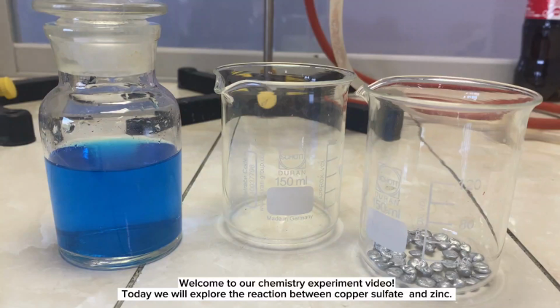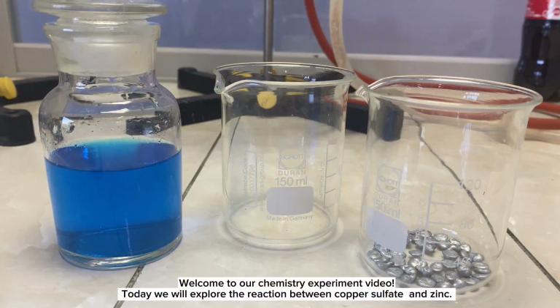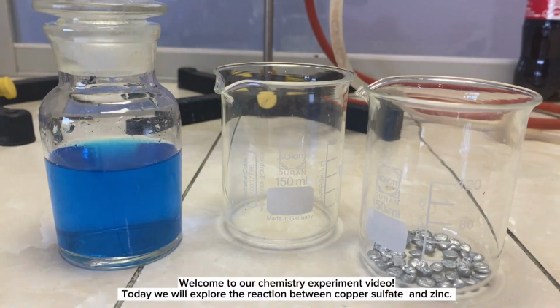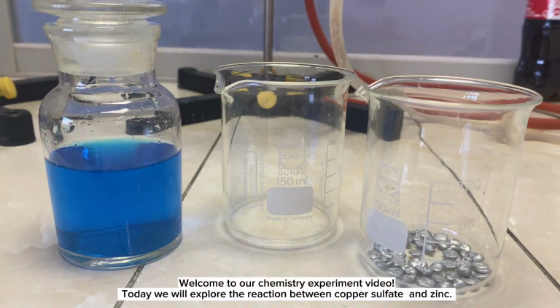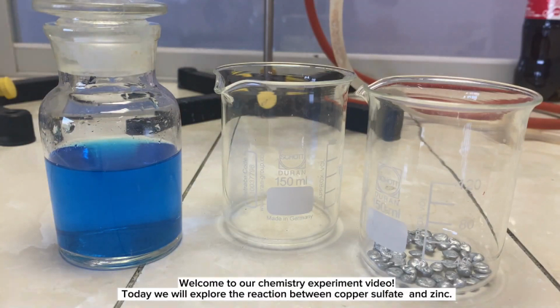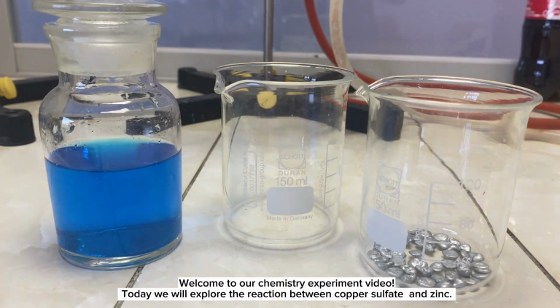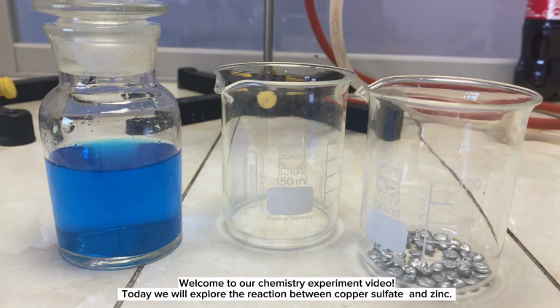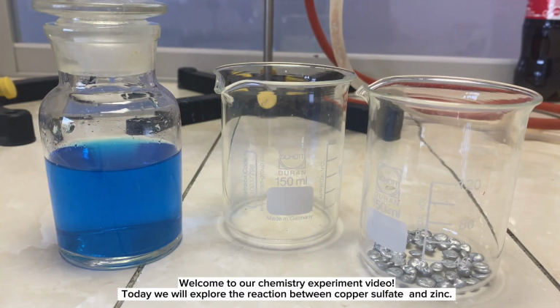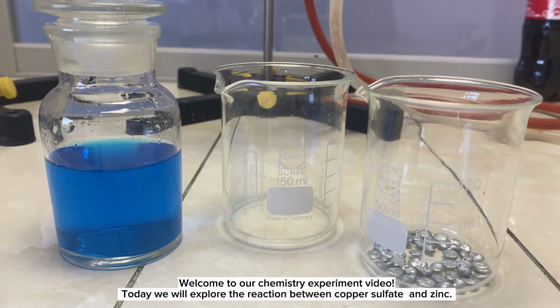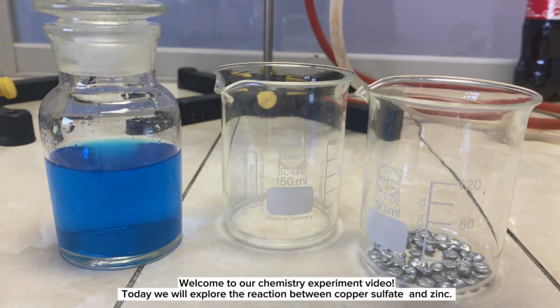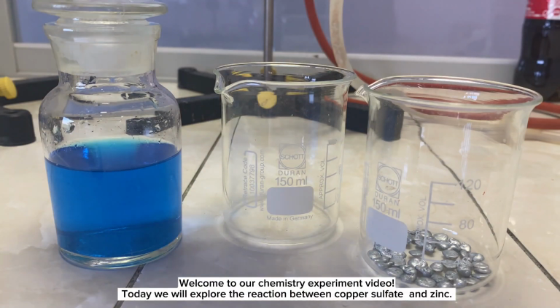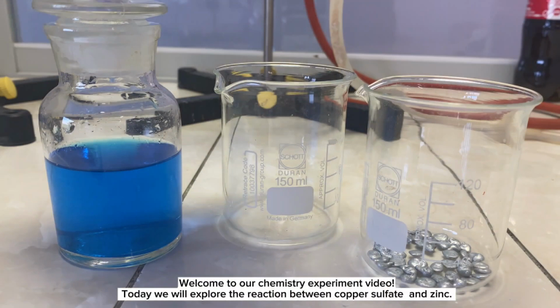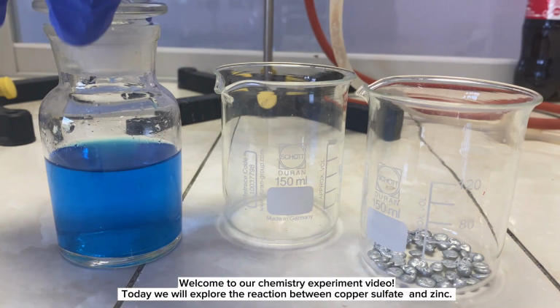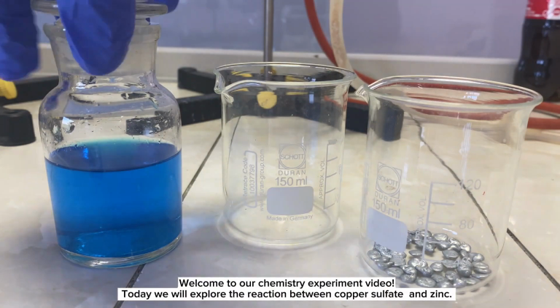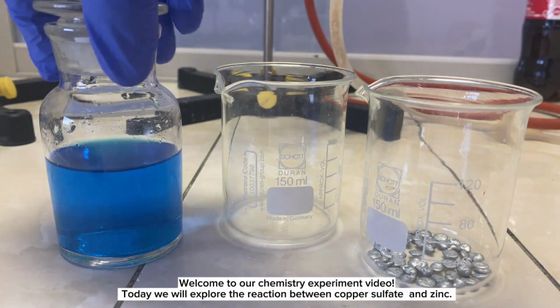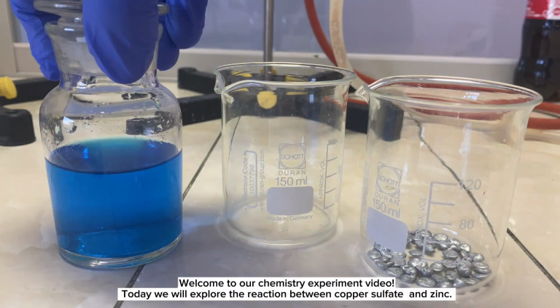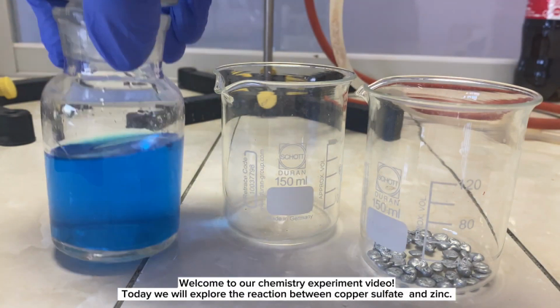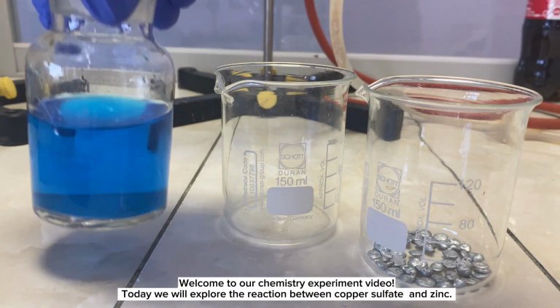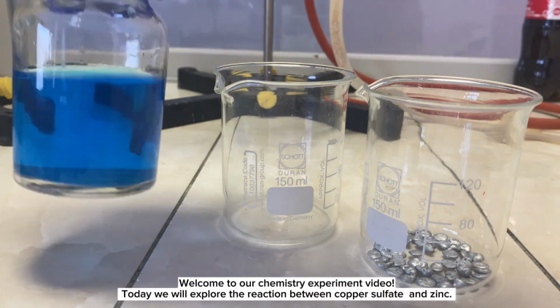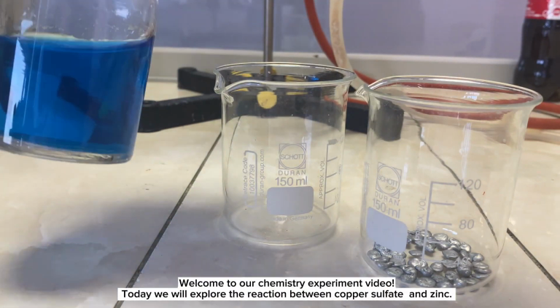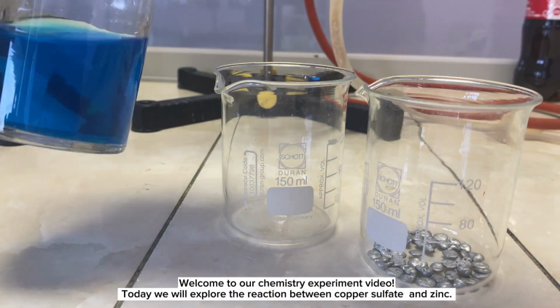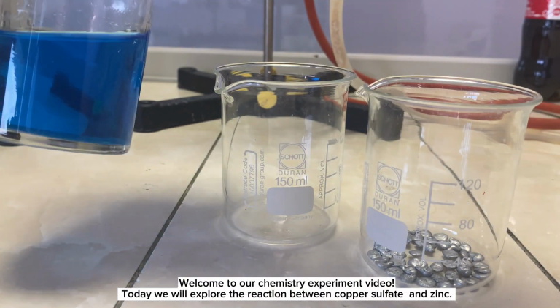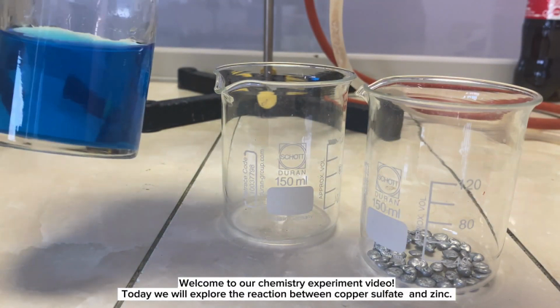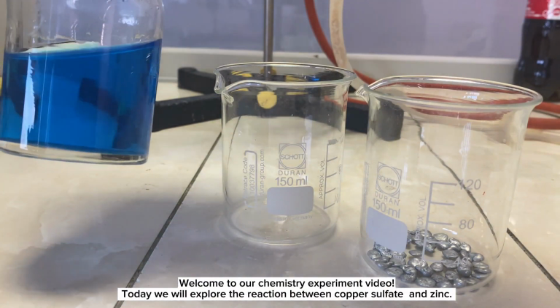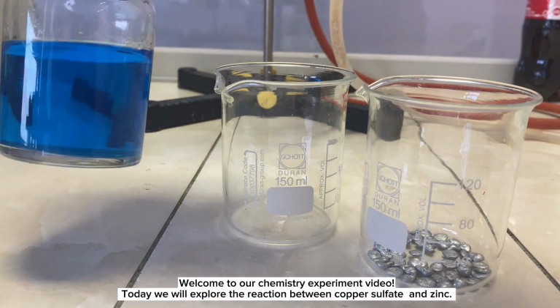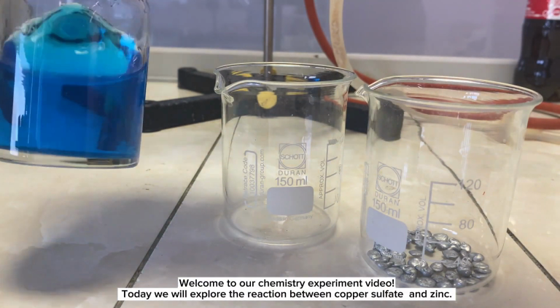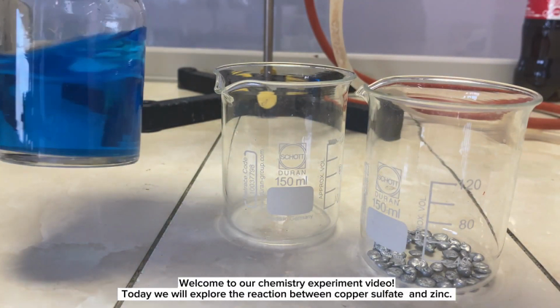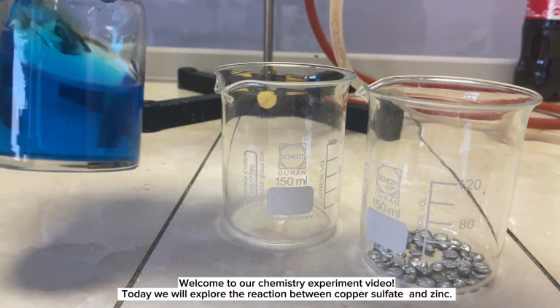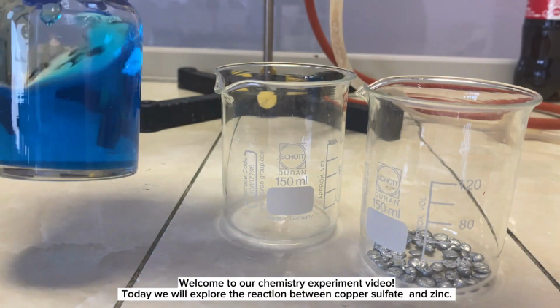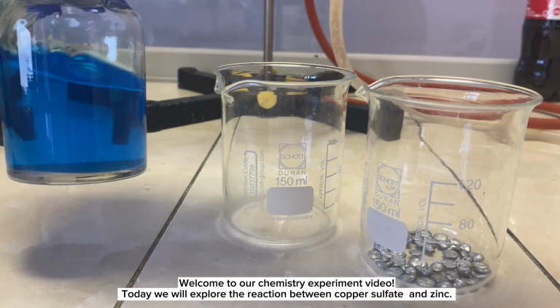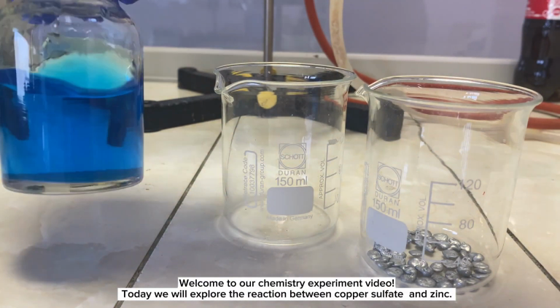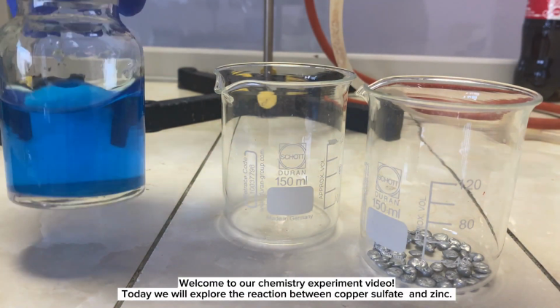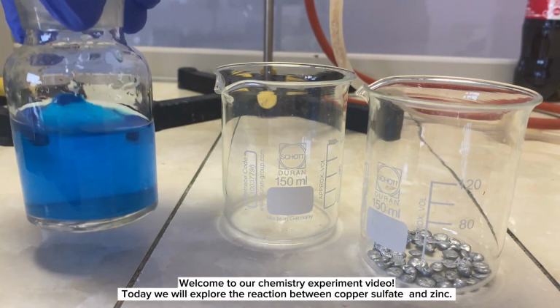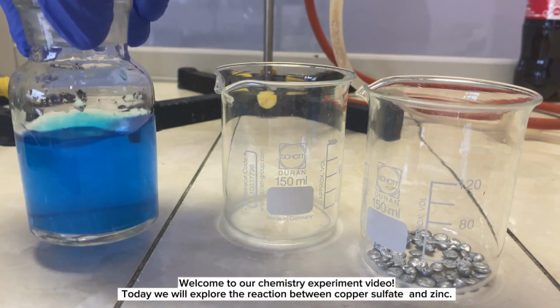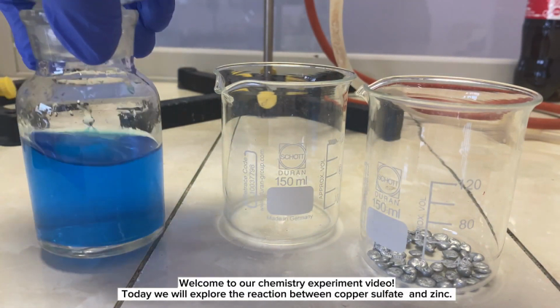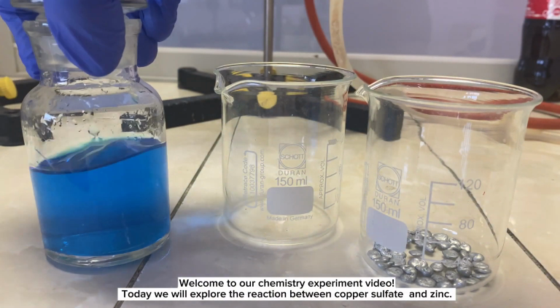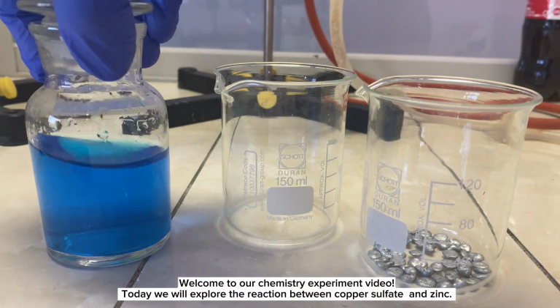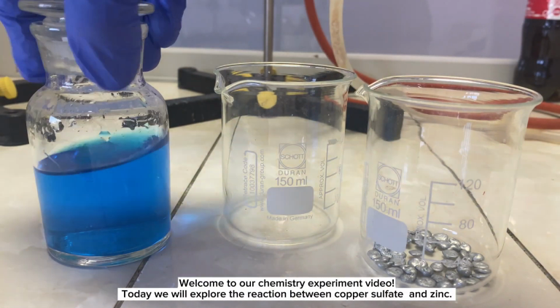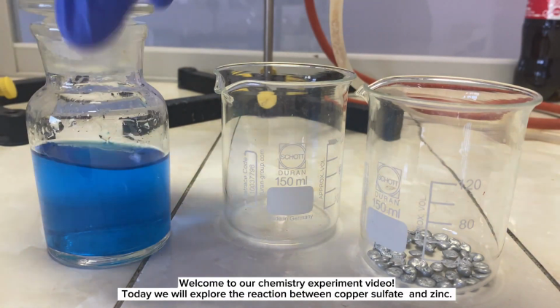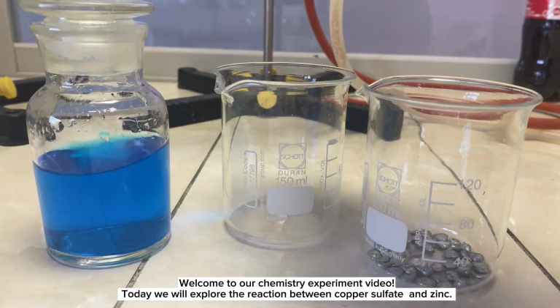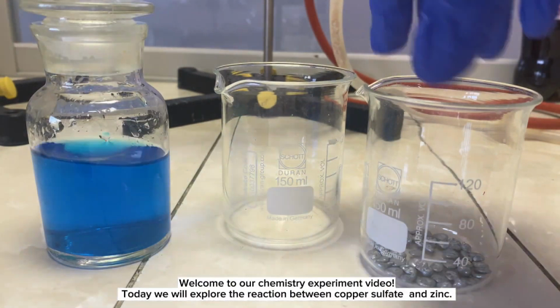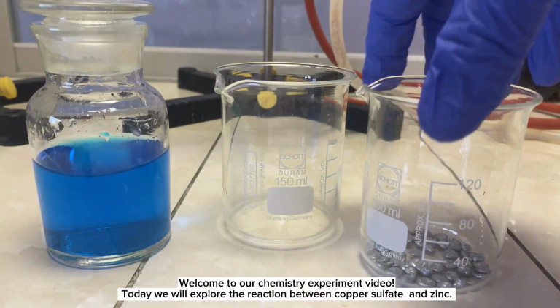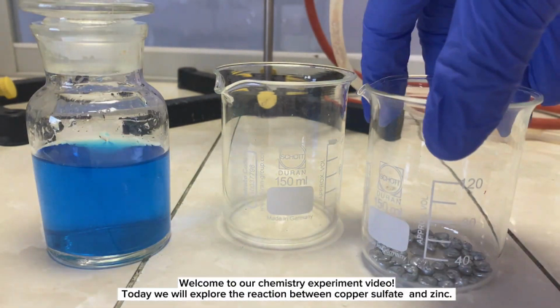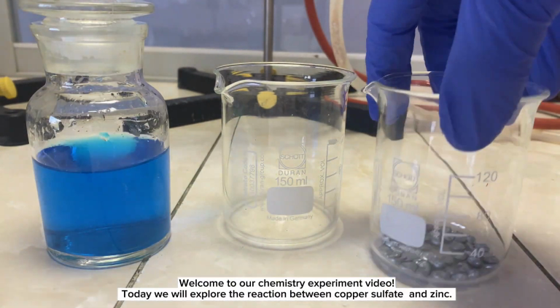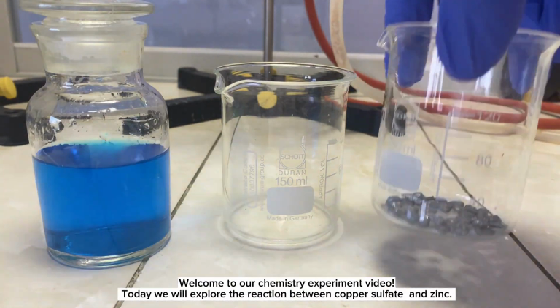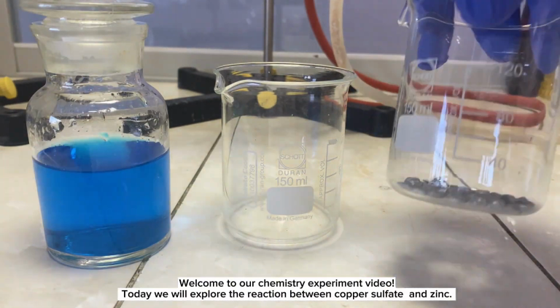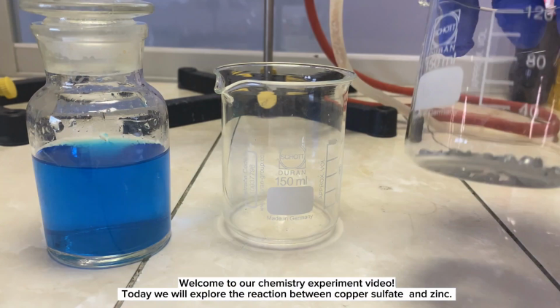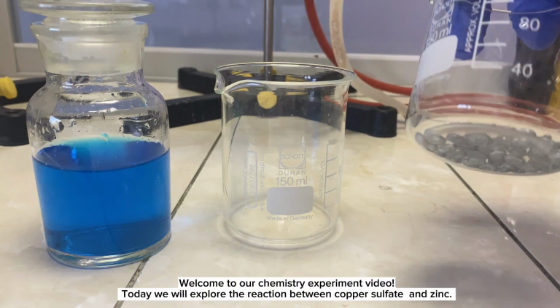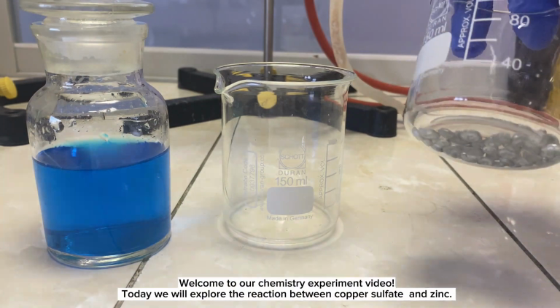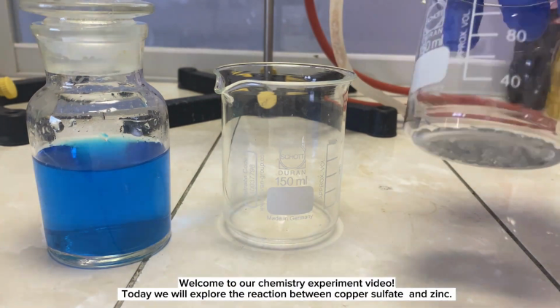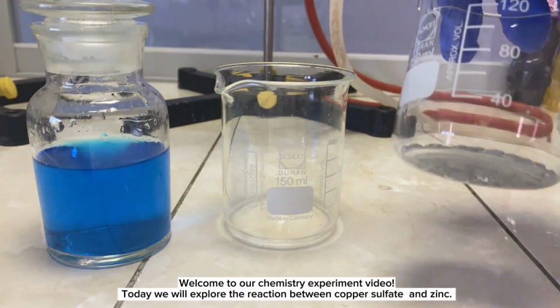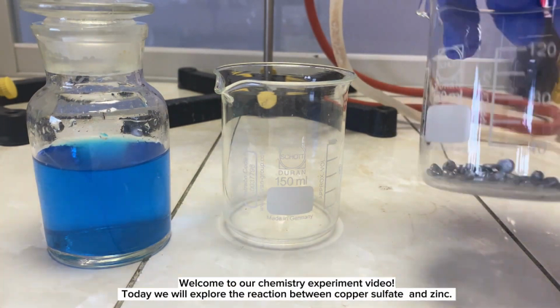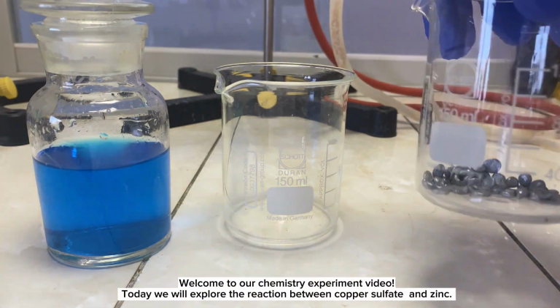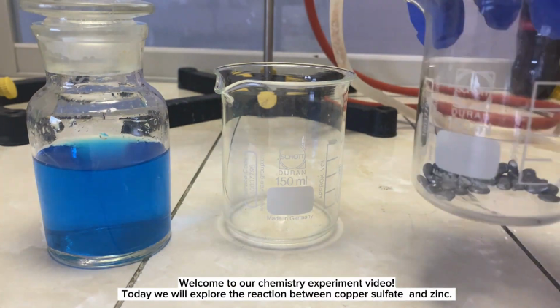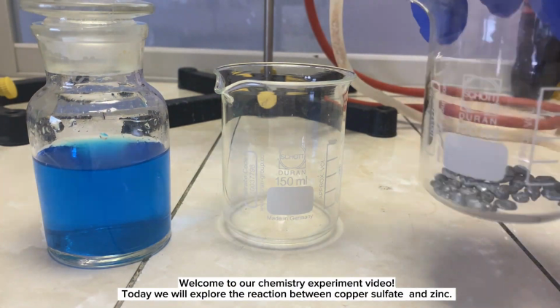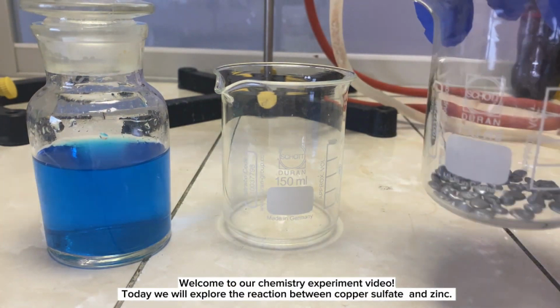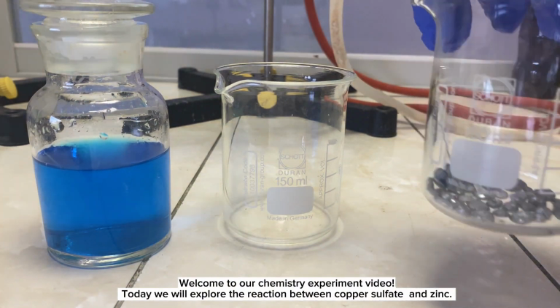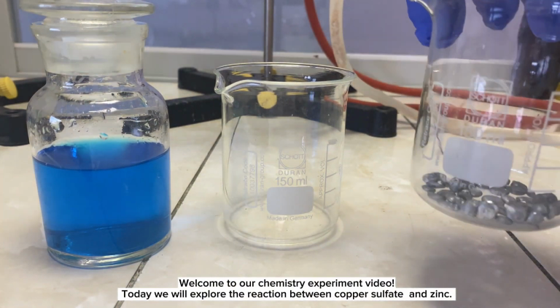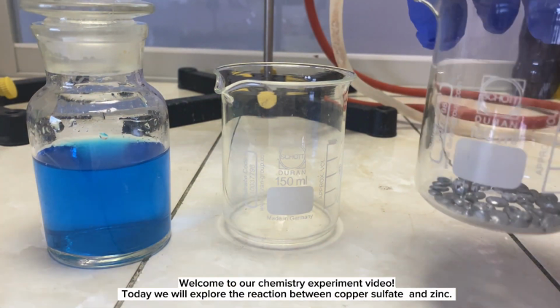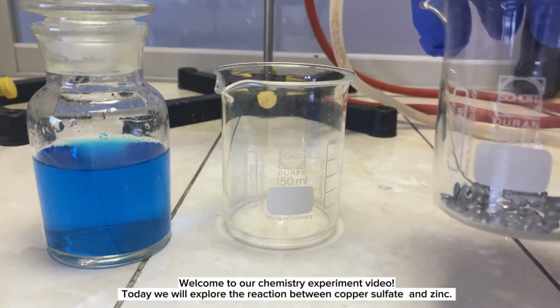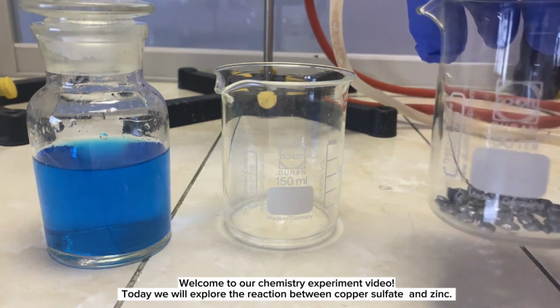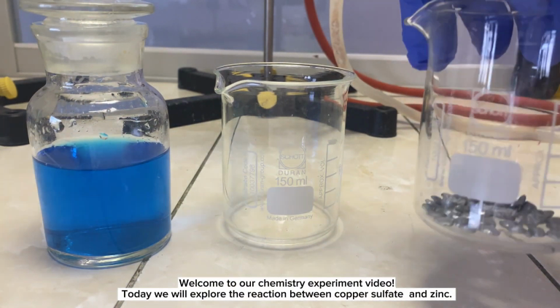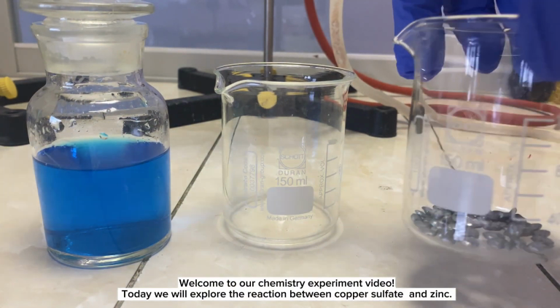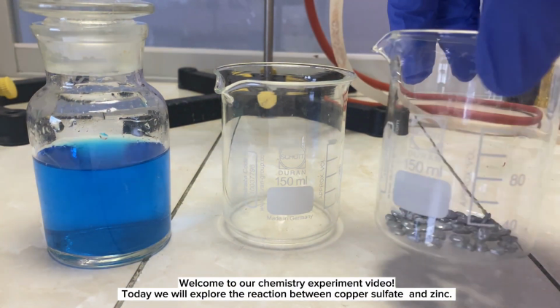Welcome to our chemistry experiment video. Today, we will explore the reaction between copper sulfate and zinc.